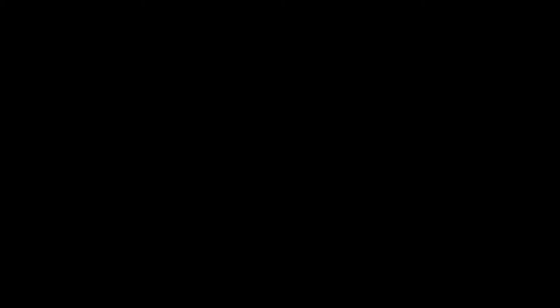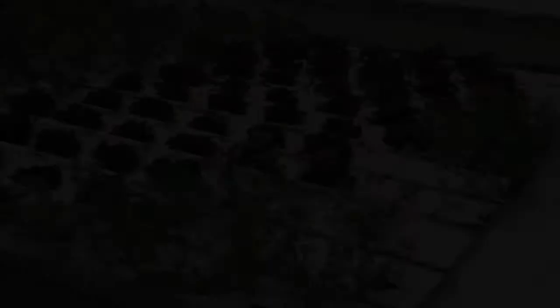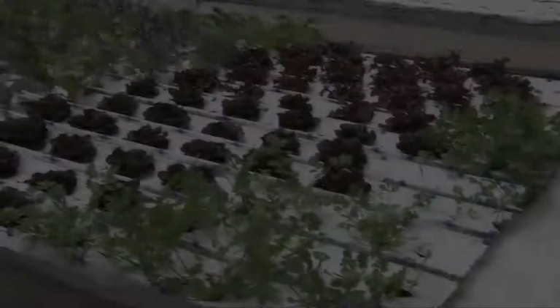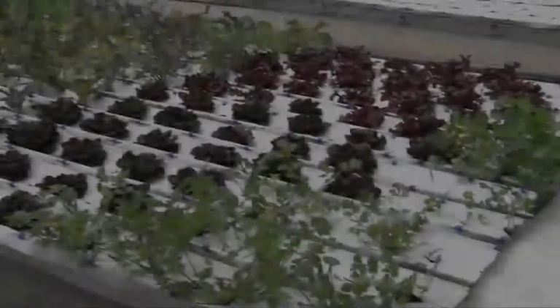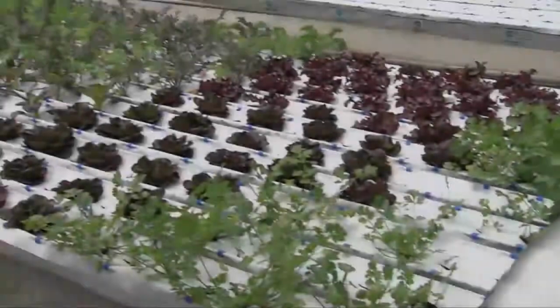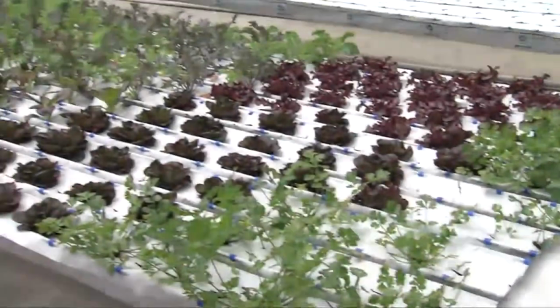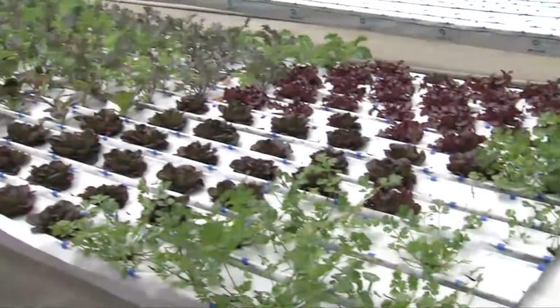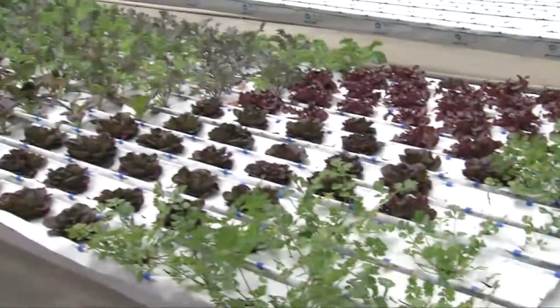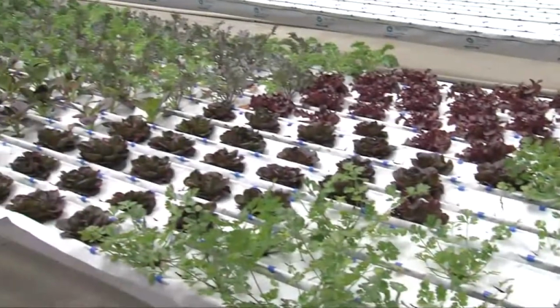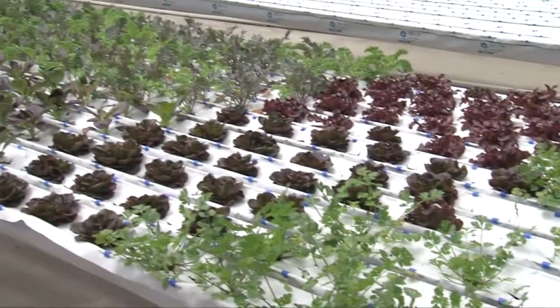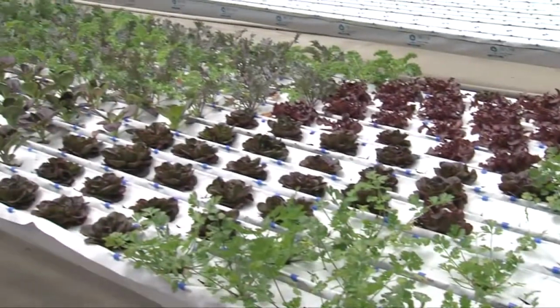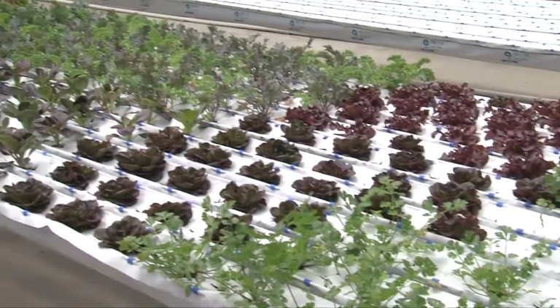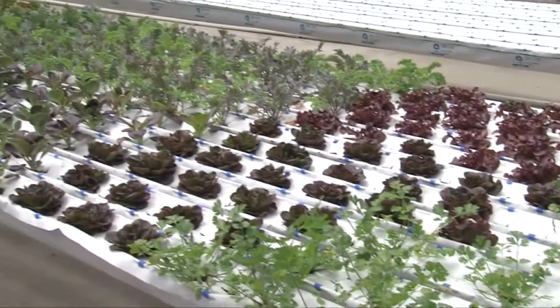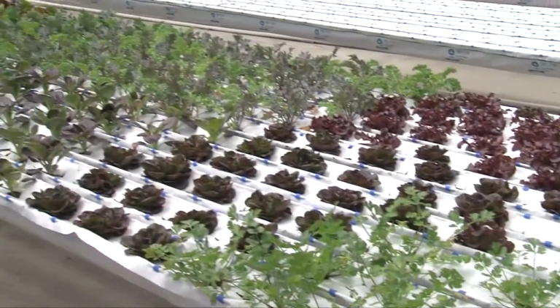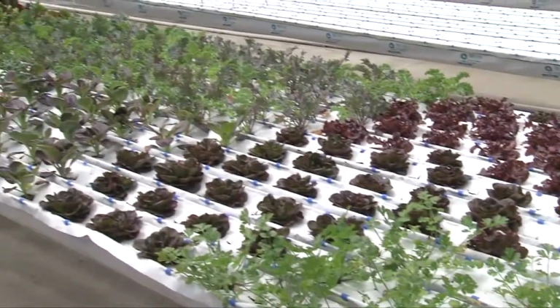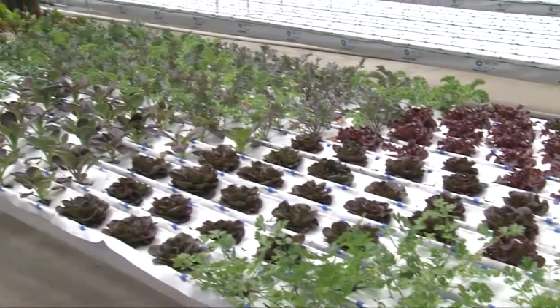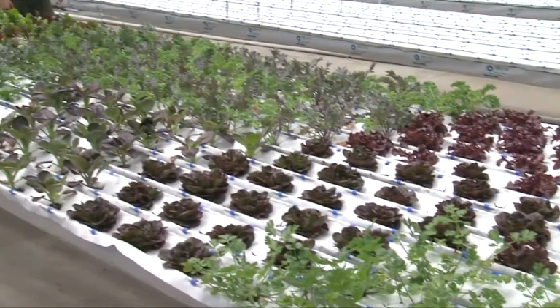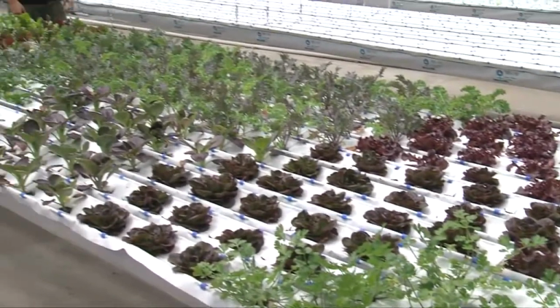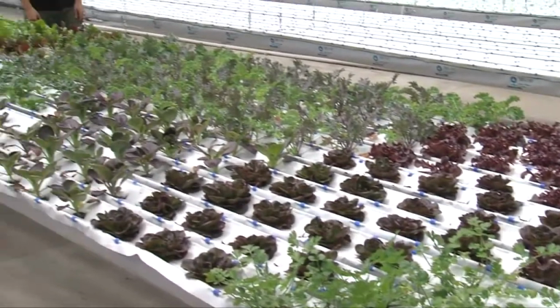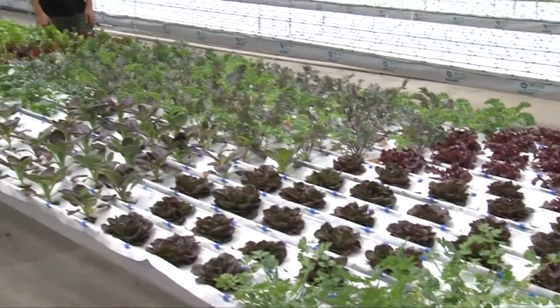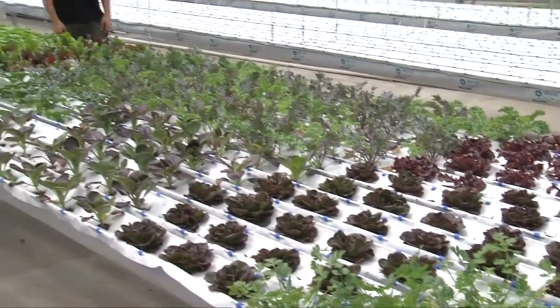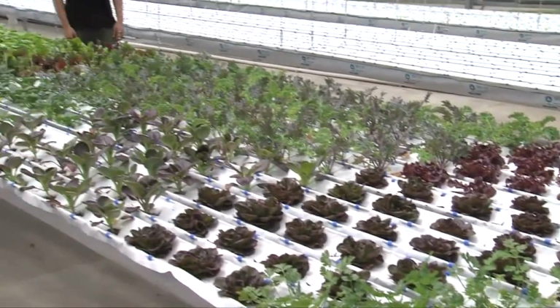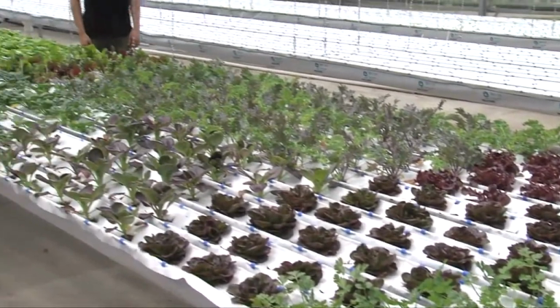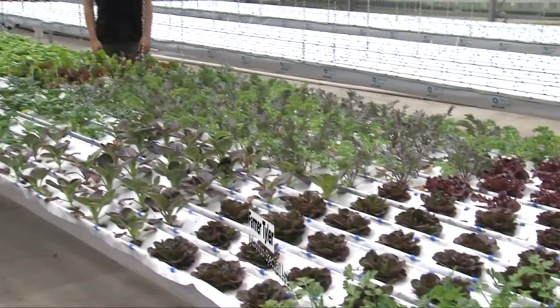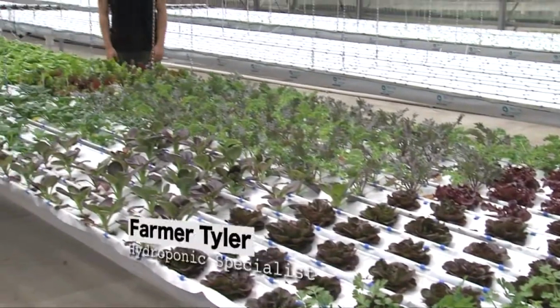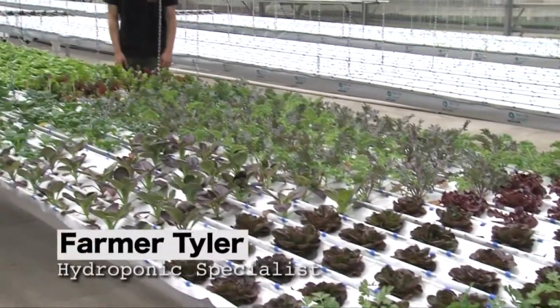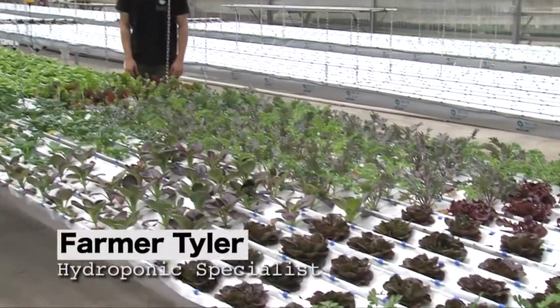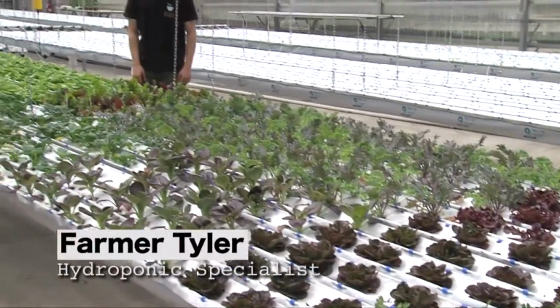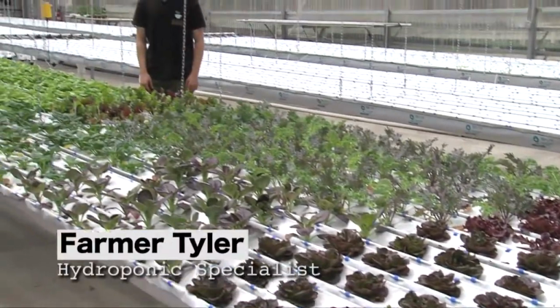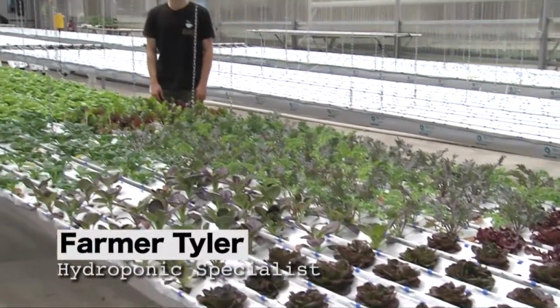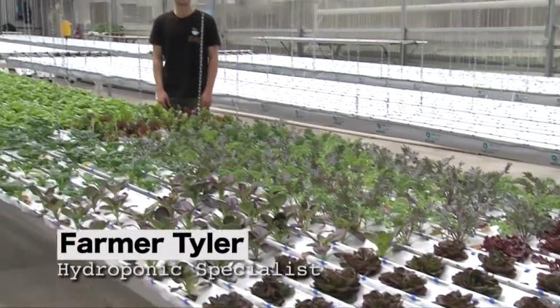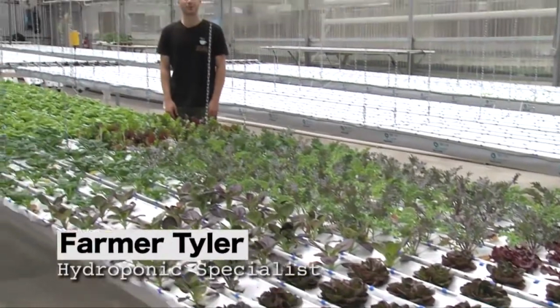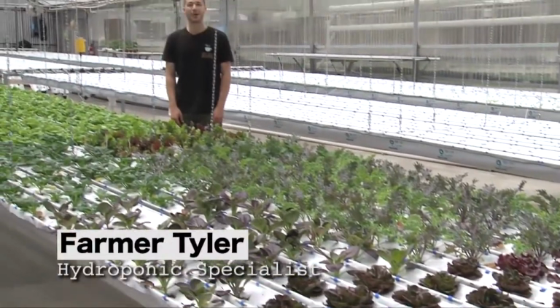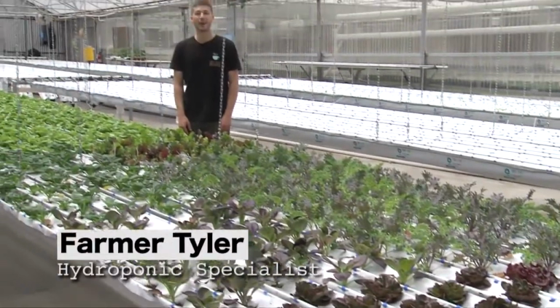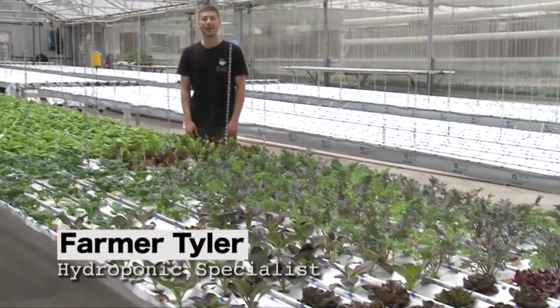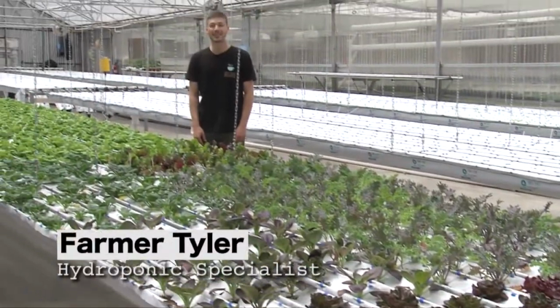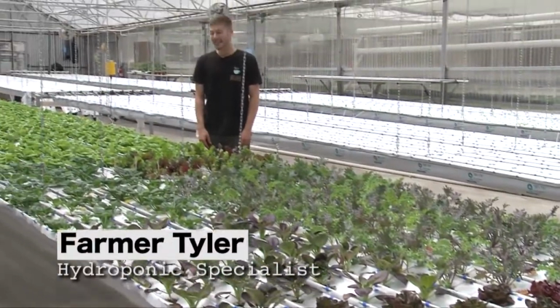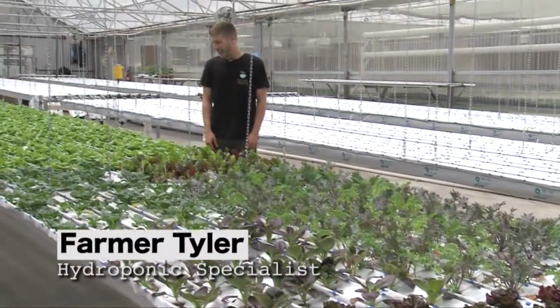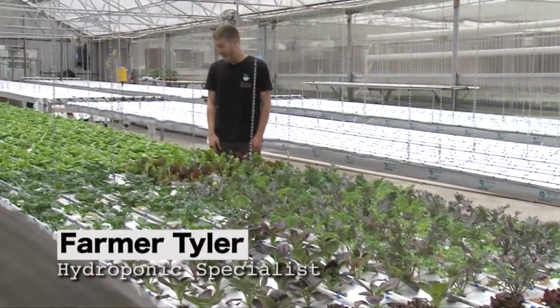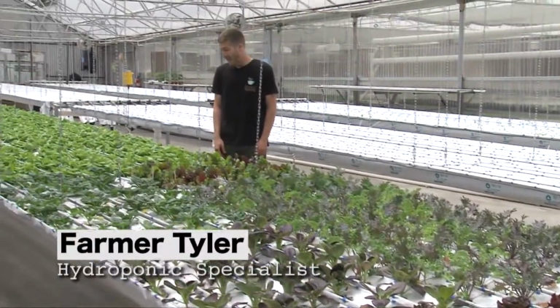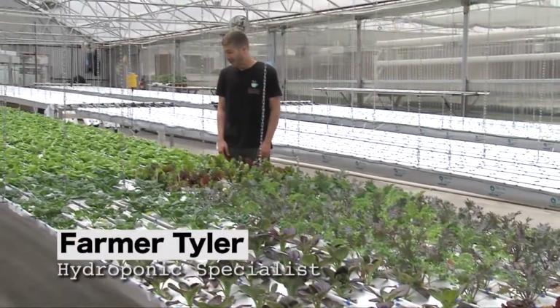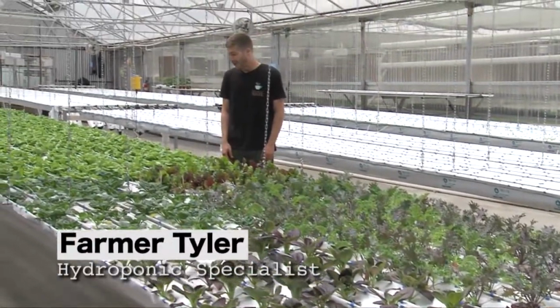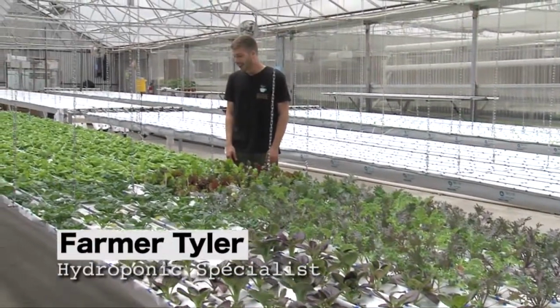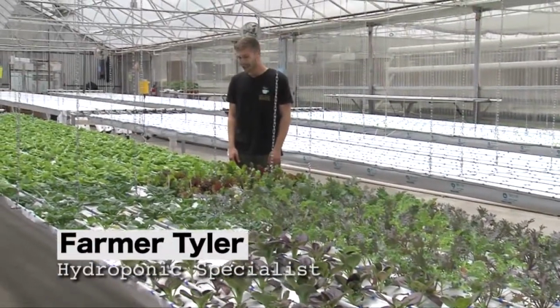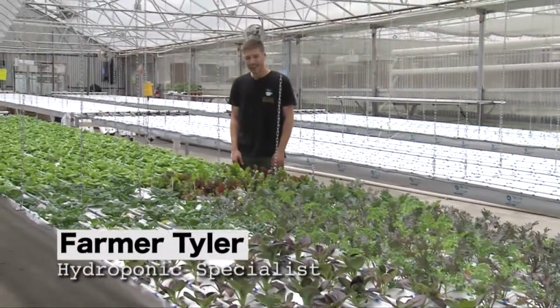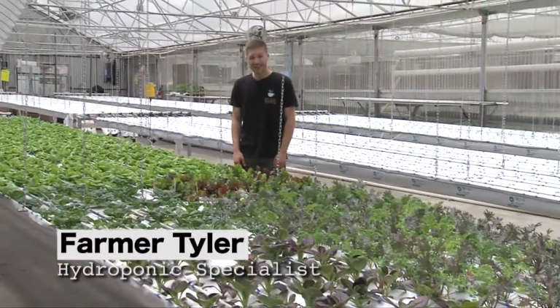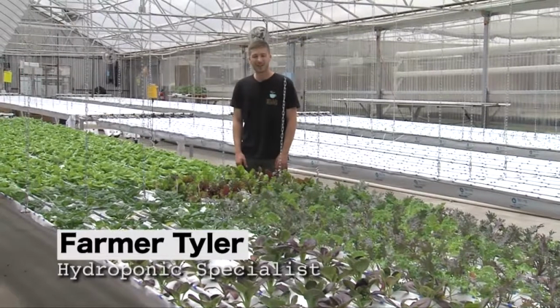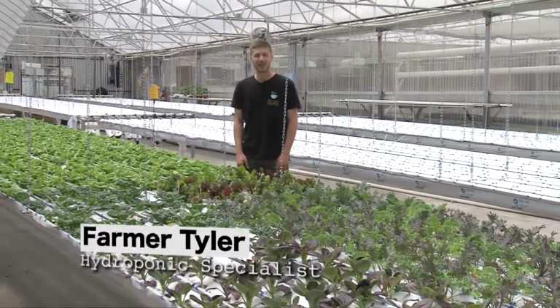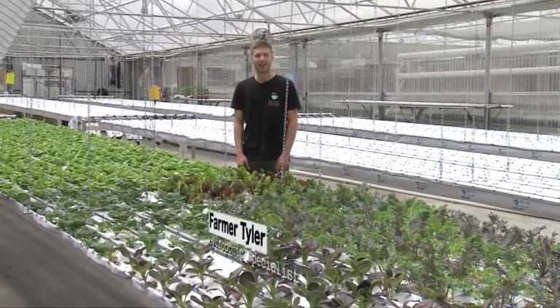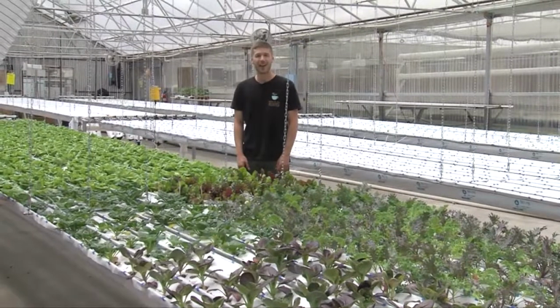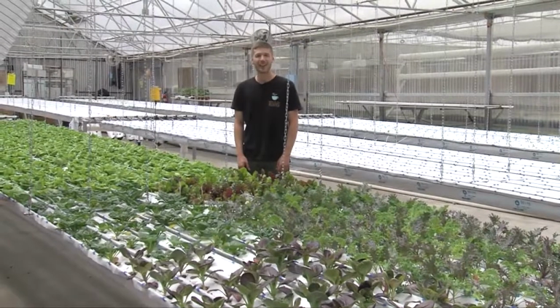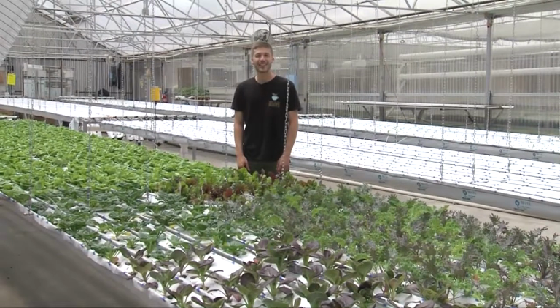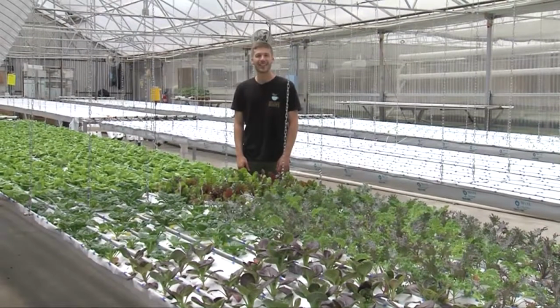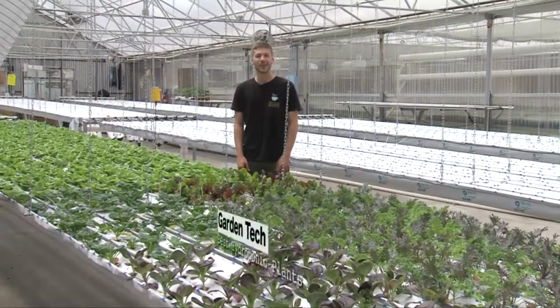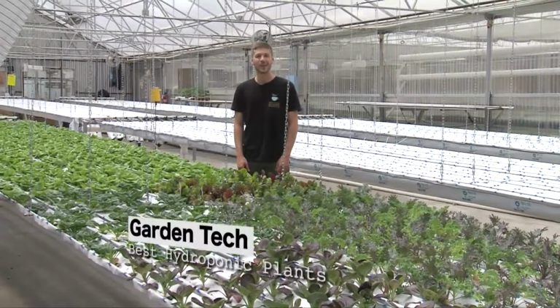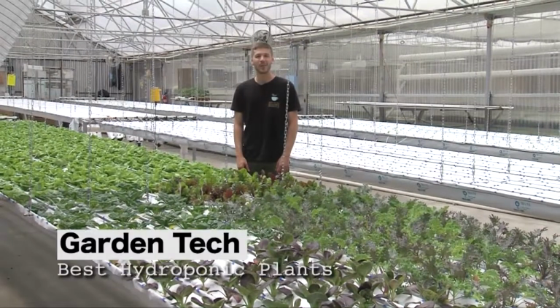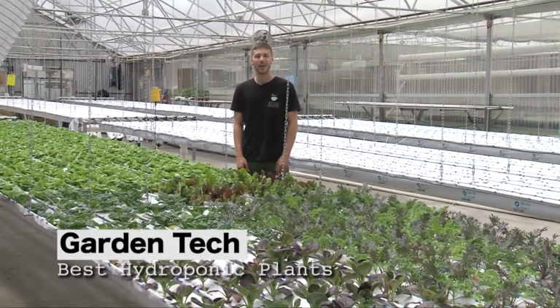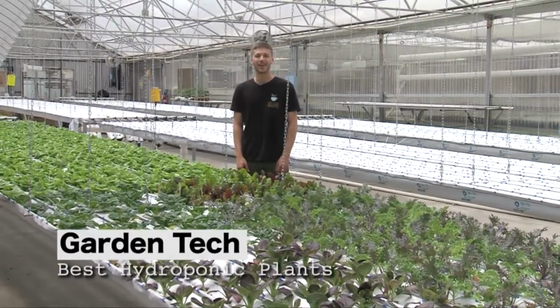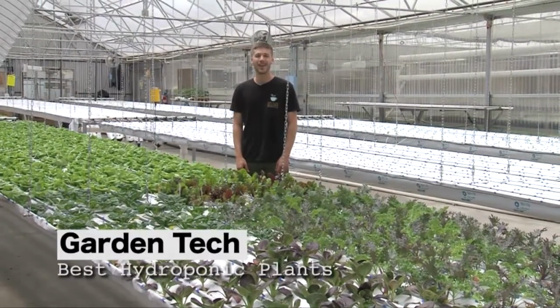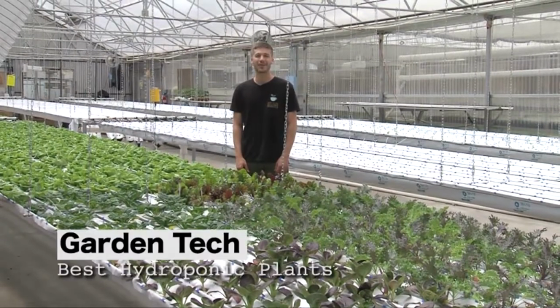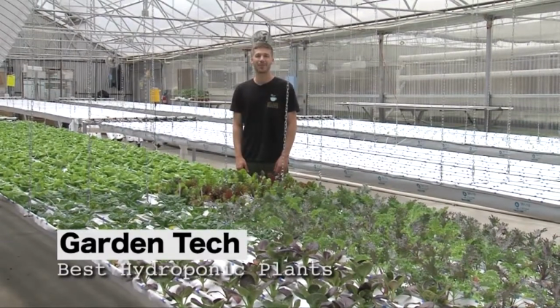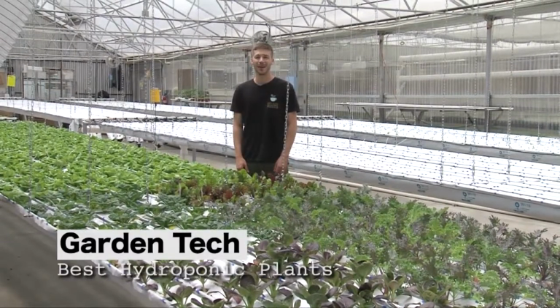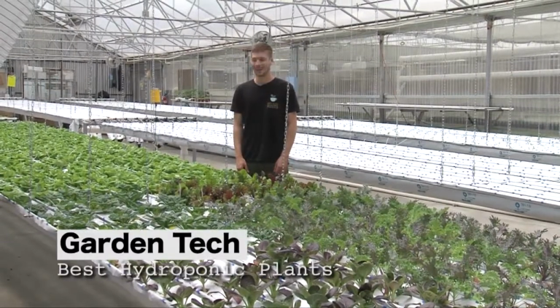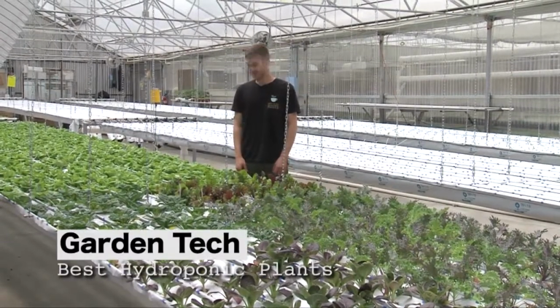Welcome back to Diggins Garden Tech. I'm Farmer Tyler at The Grow House and we're going to check out some varieties that grow well in hydroponics.